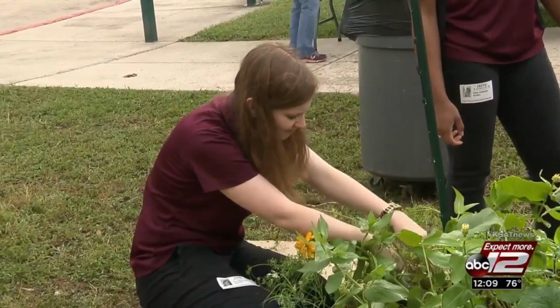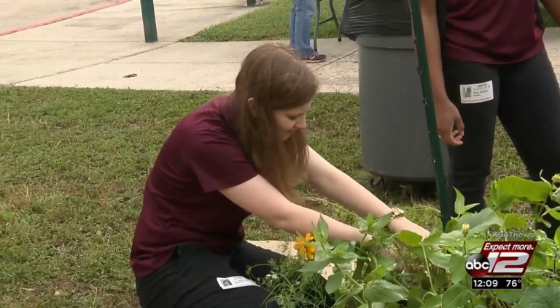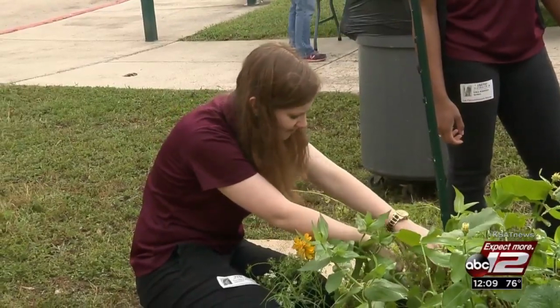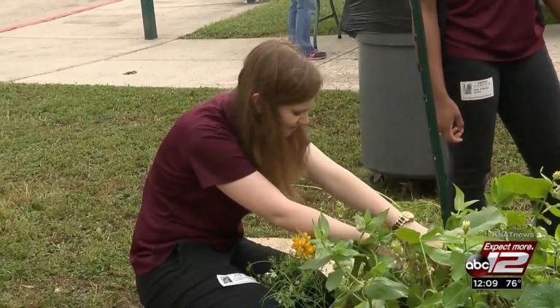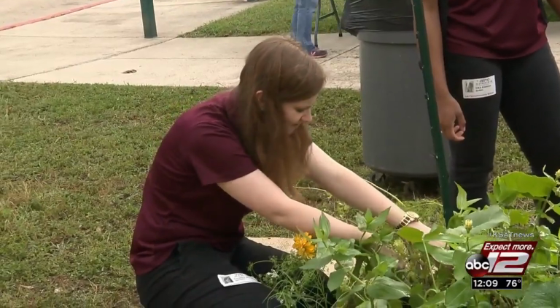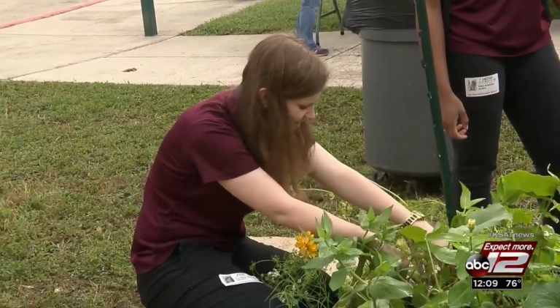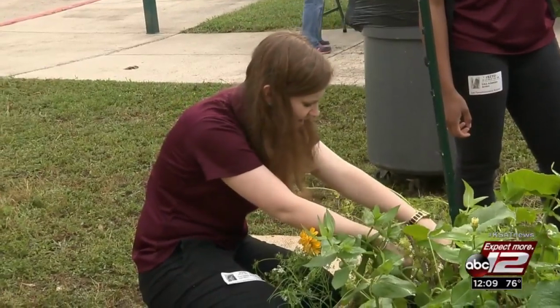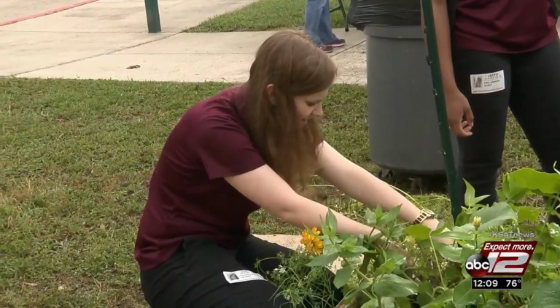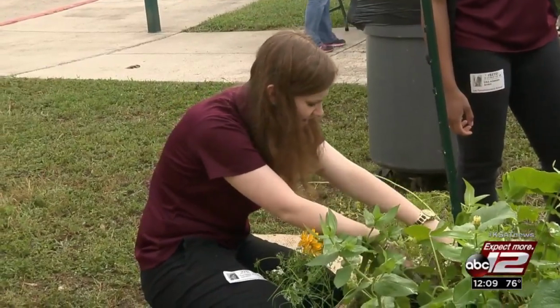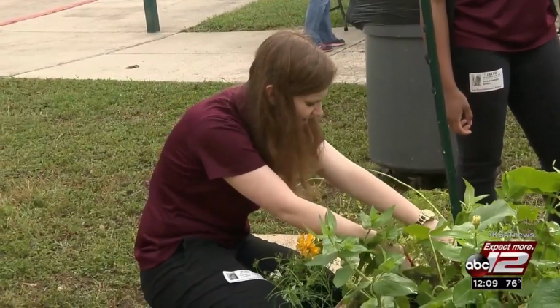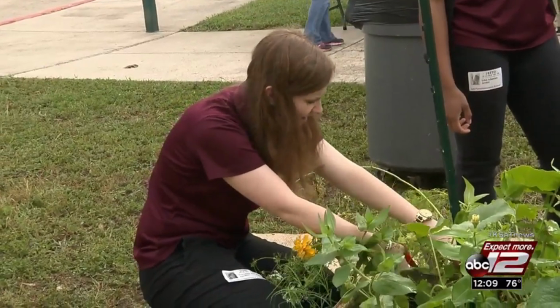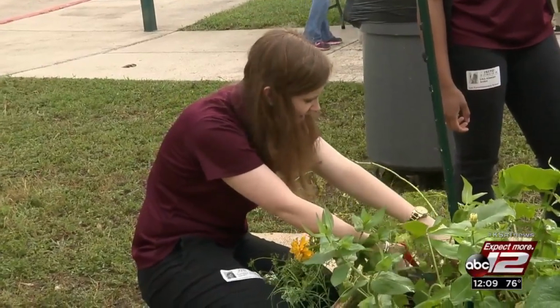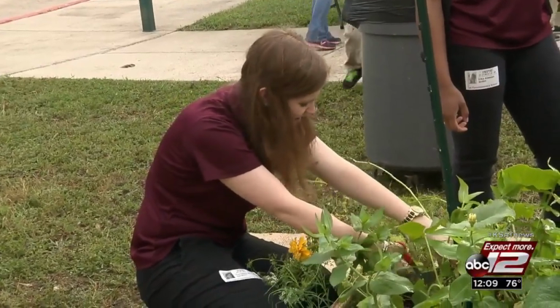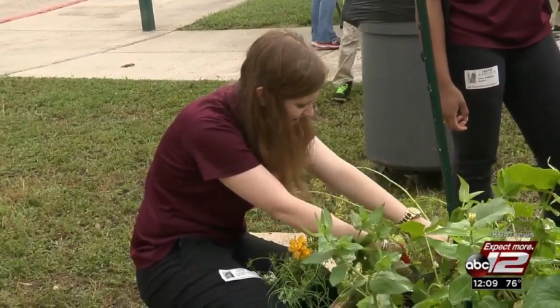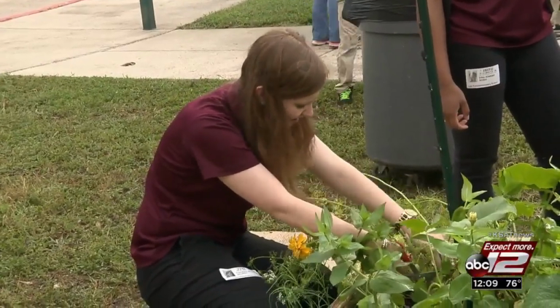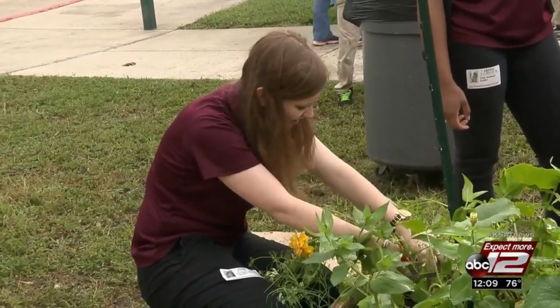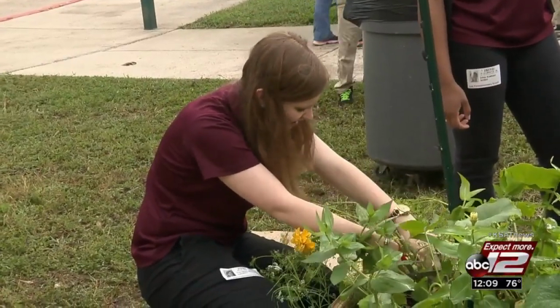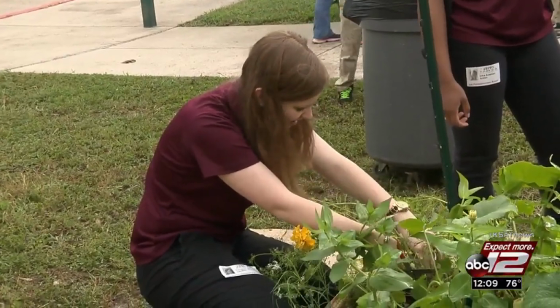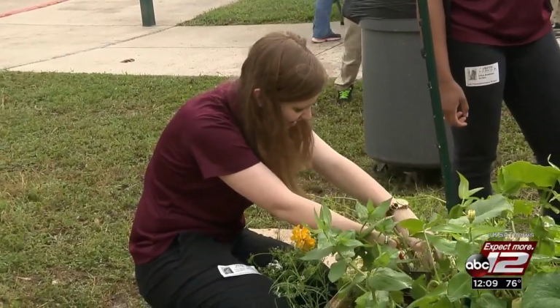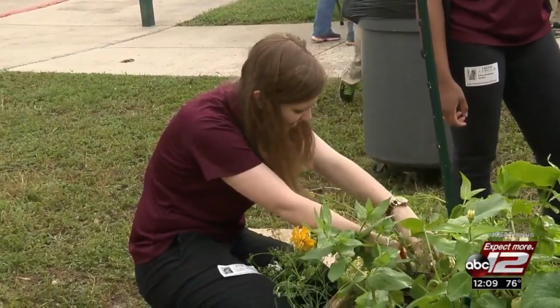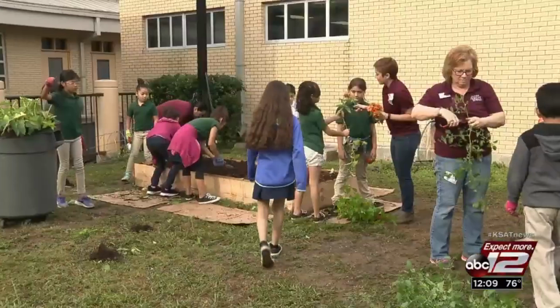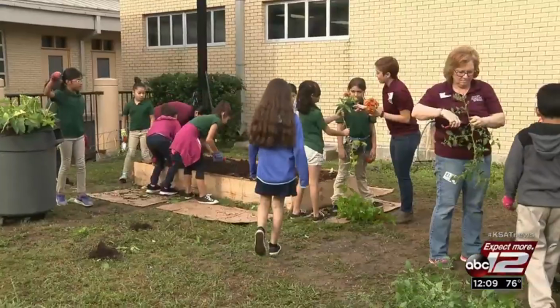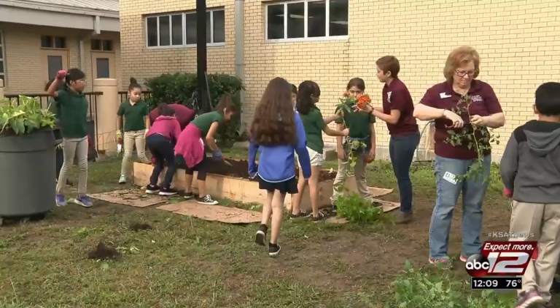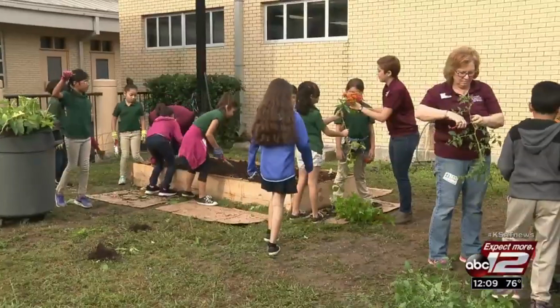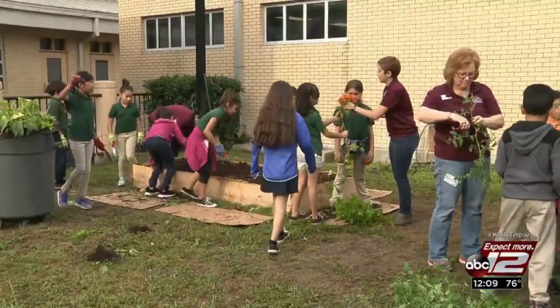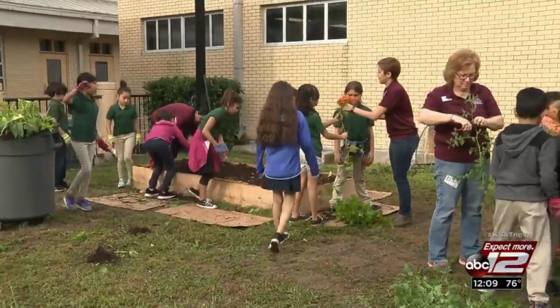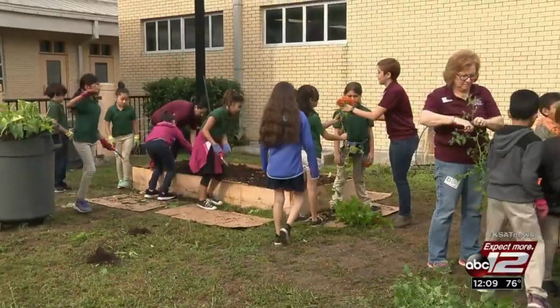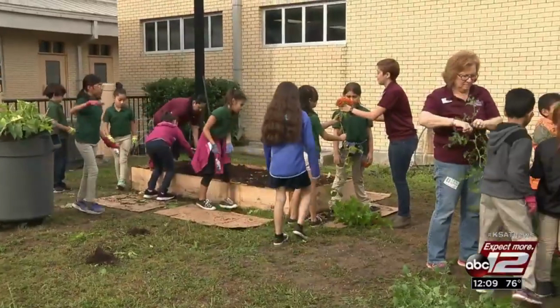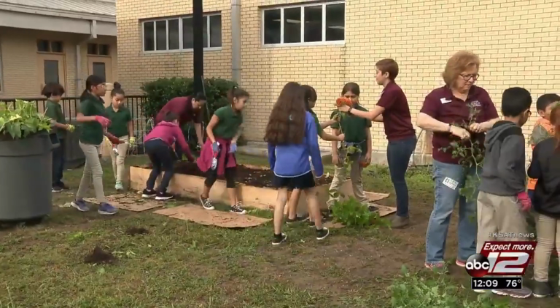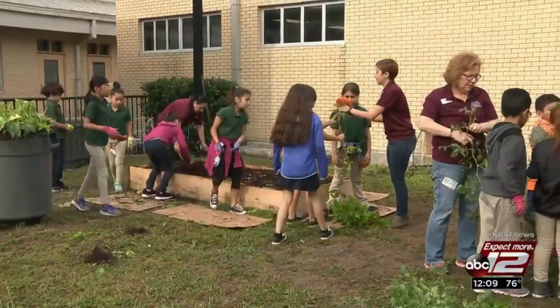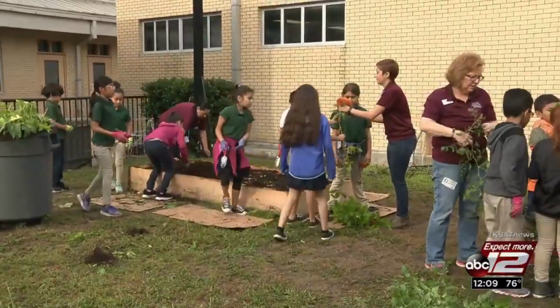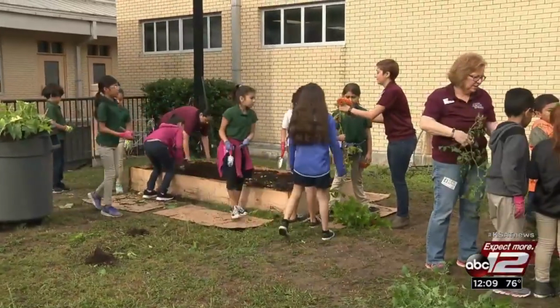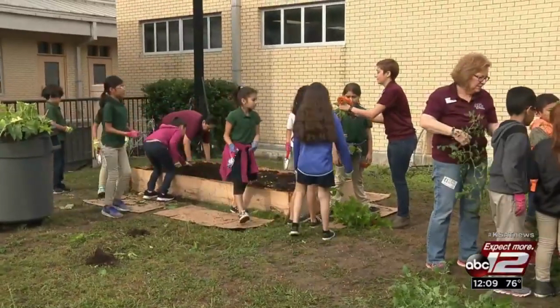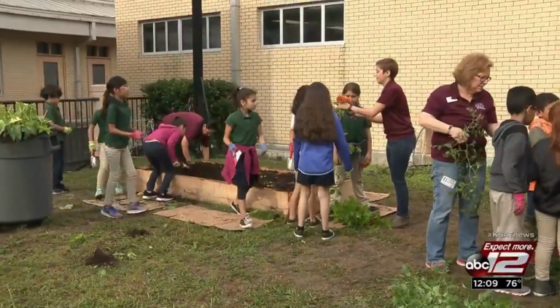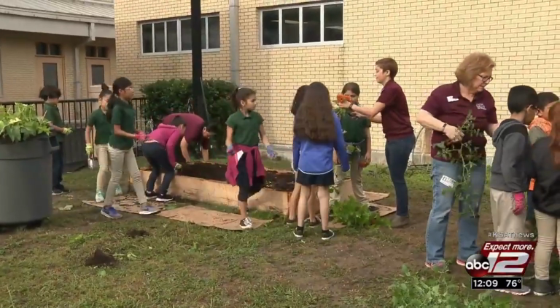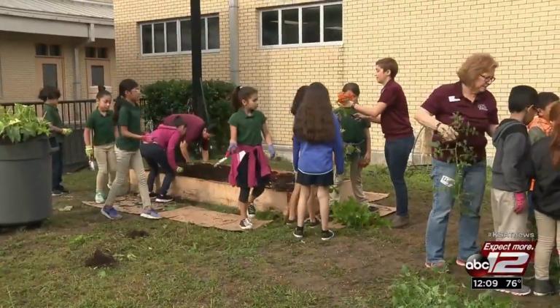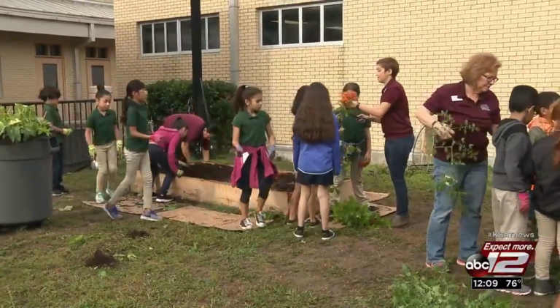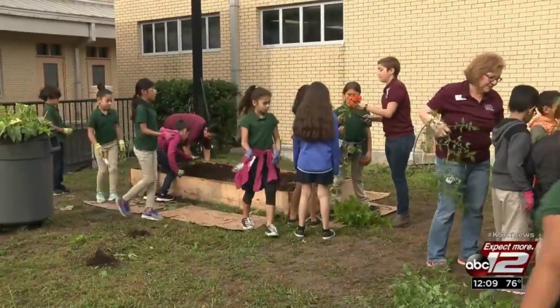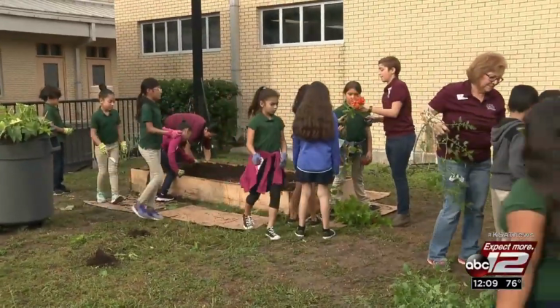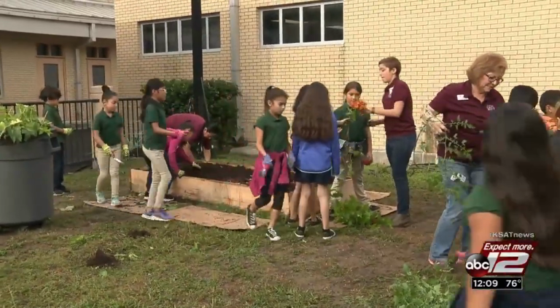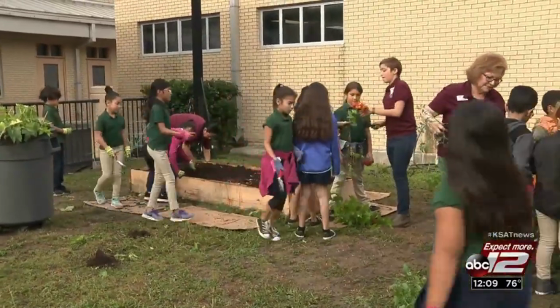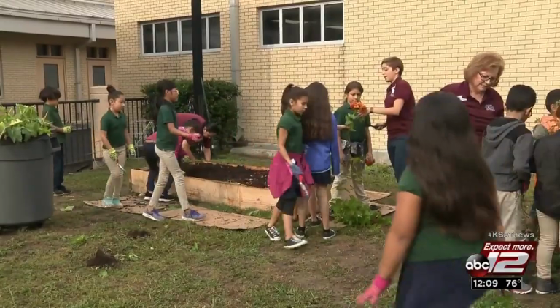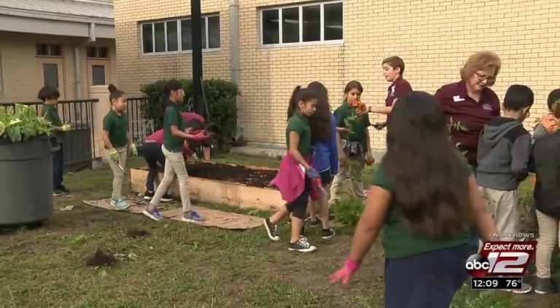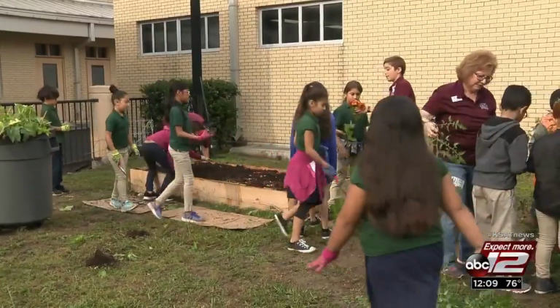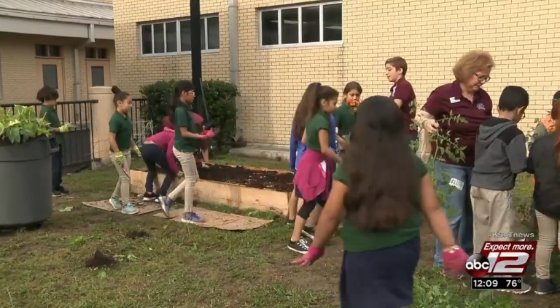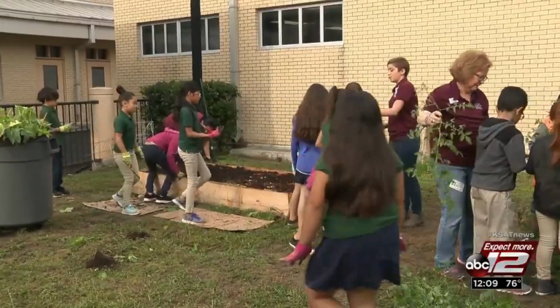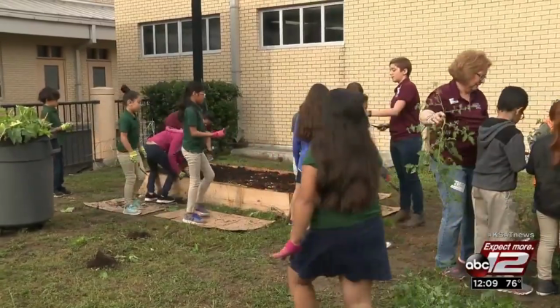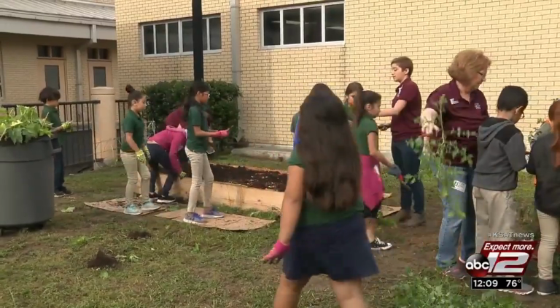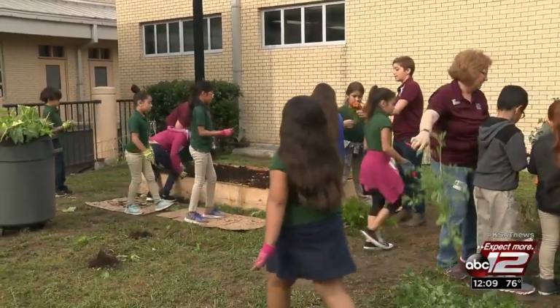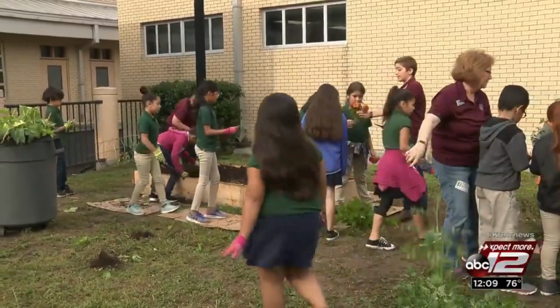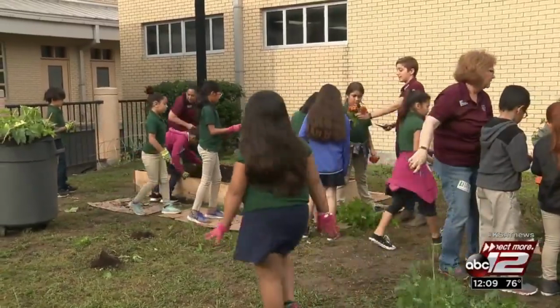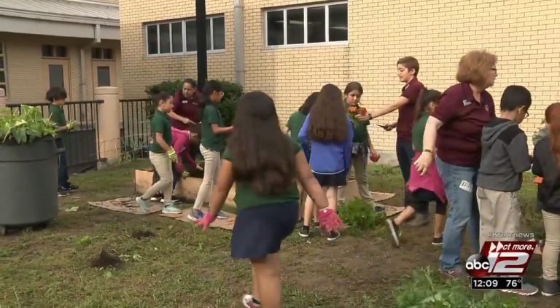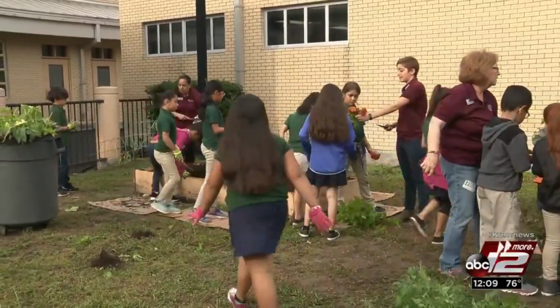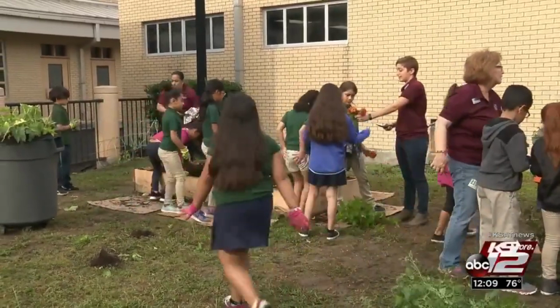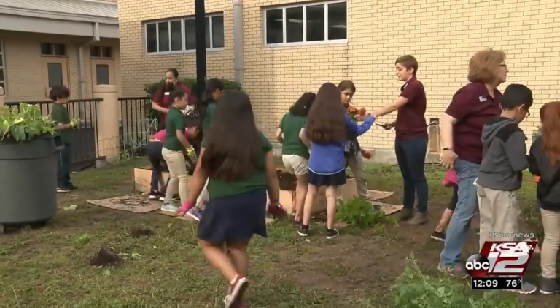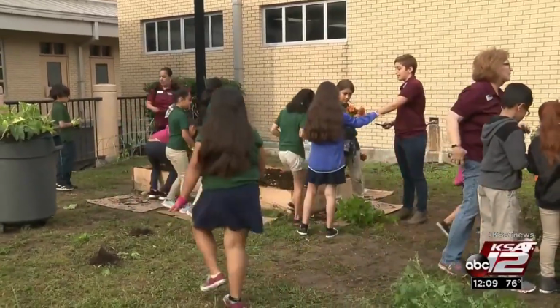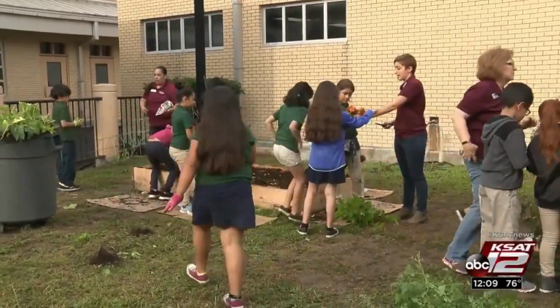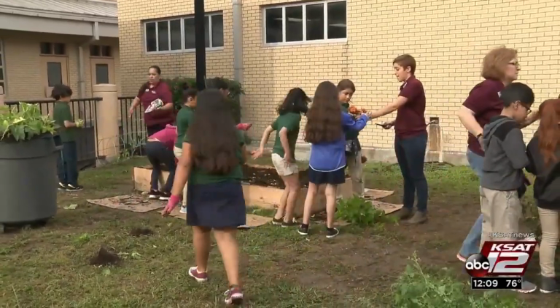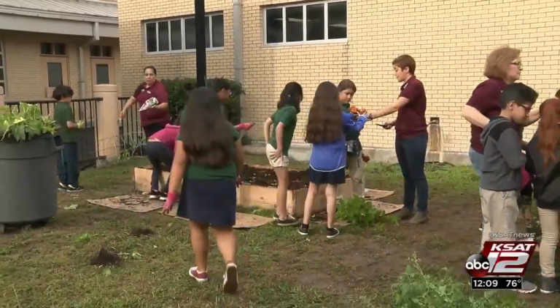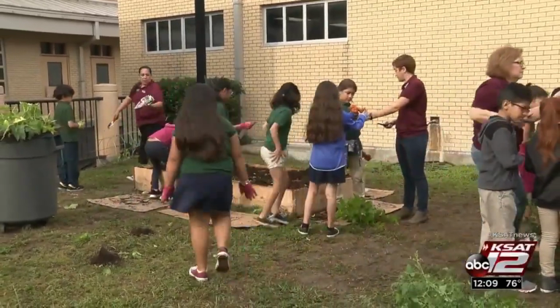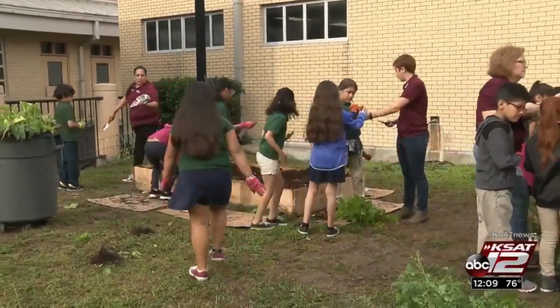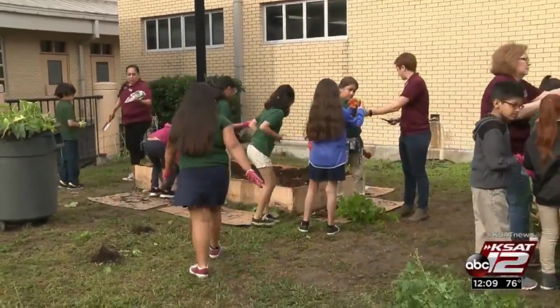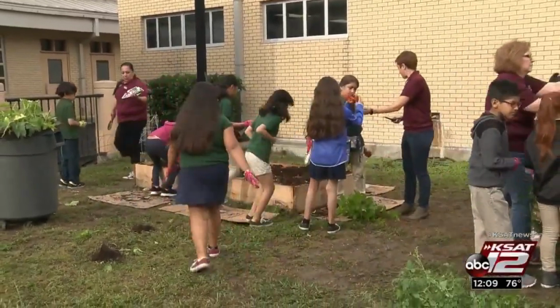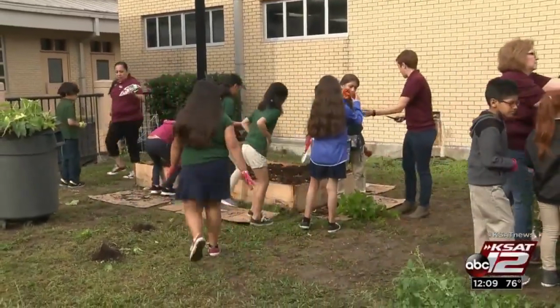AgriLife Extension staff came back out to help with the harvest. The garden will be covered until time for the next planting.